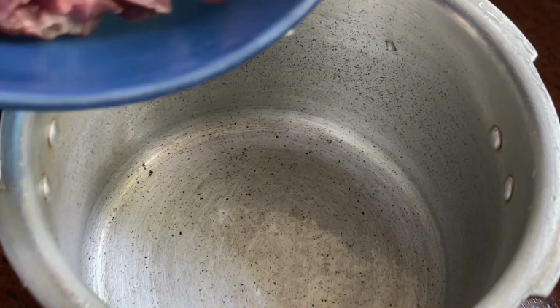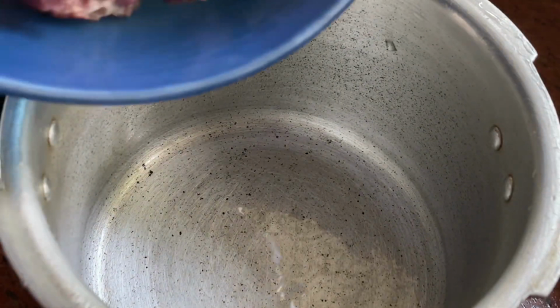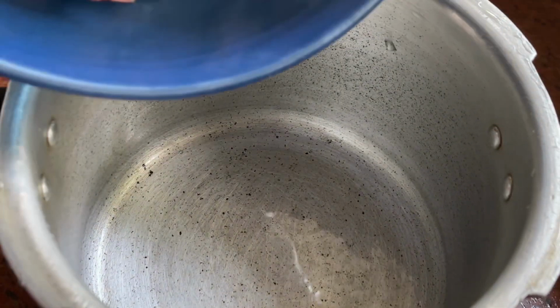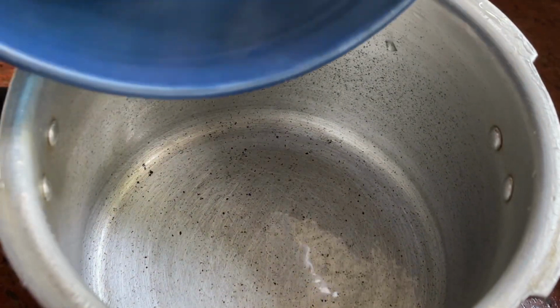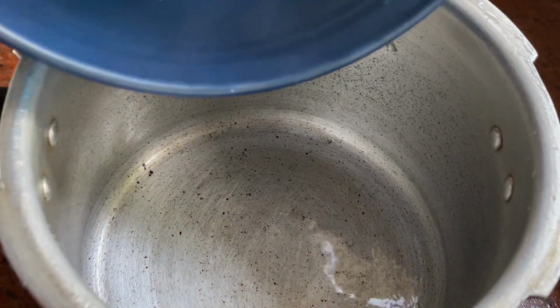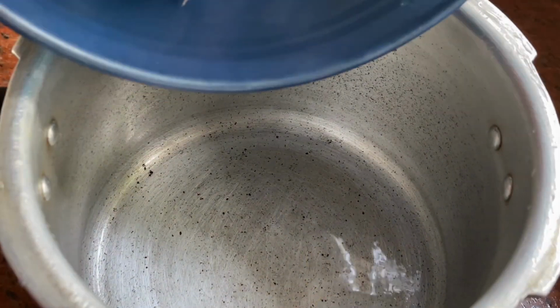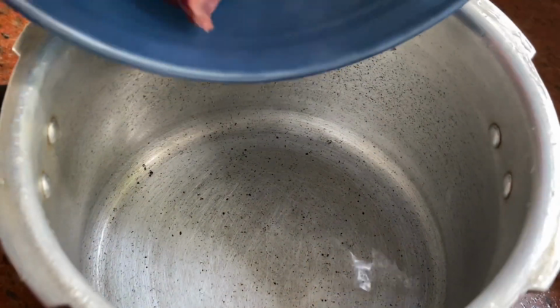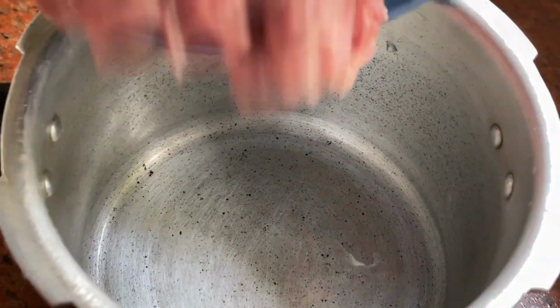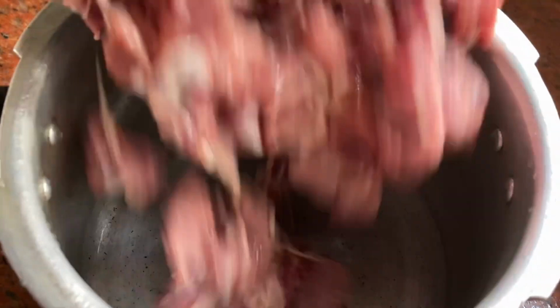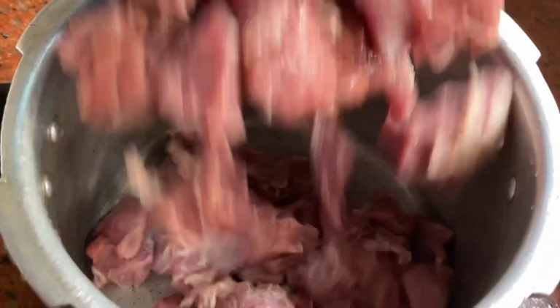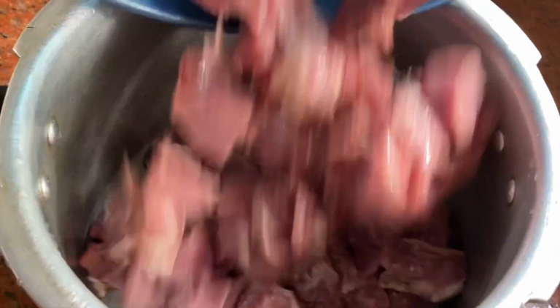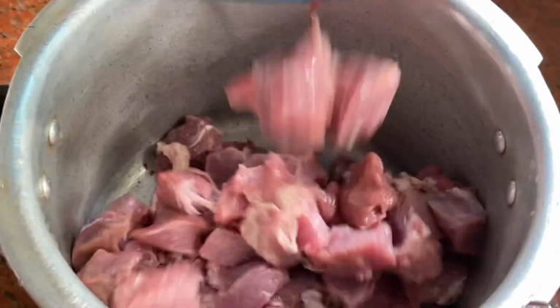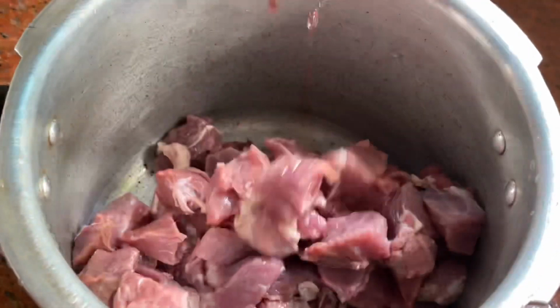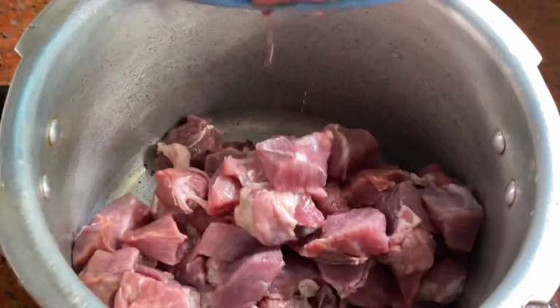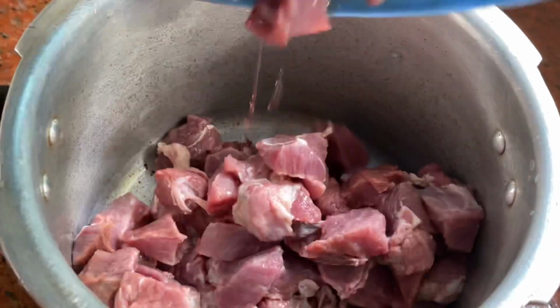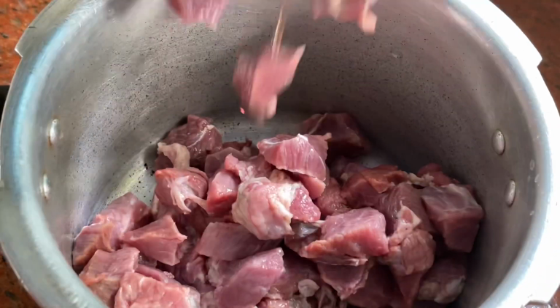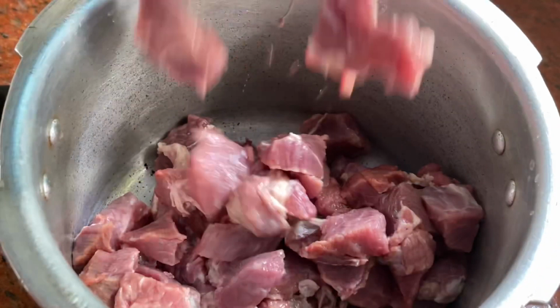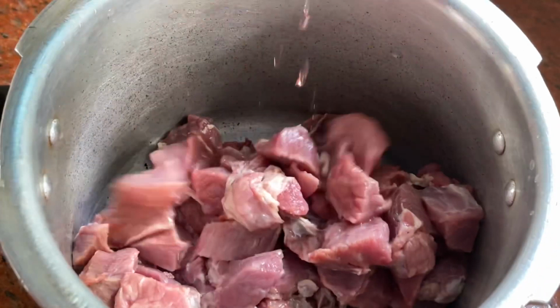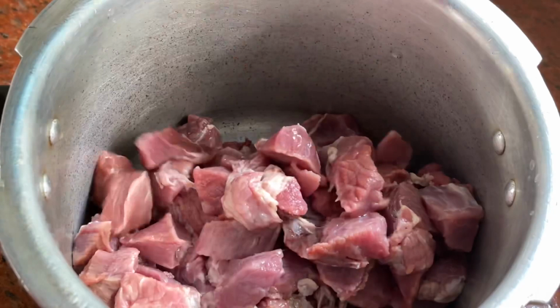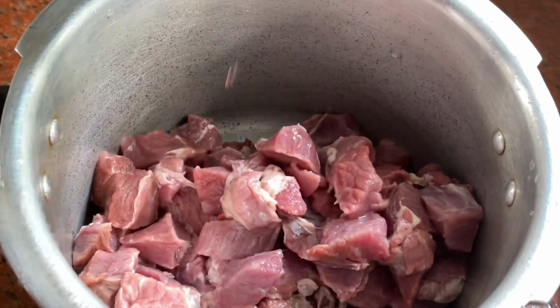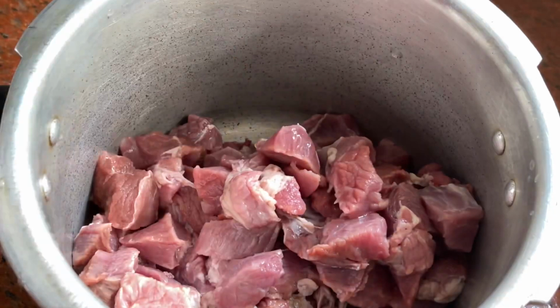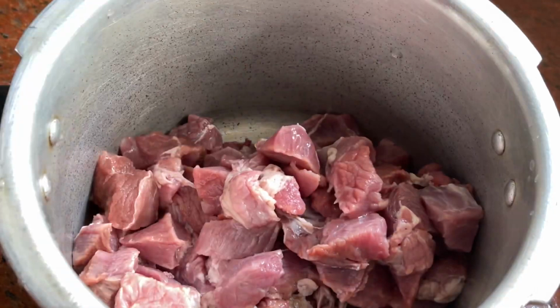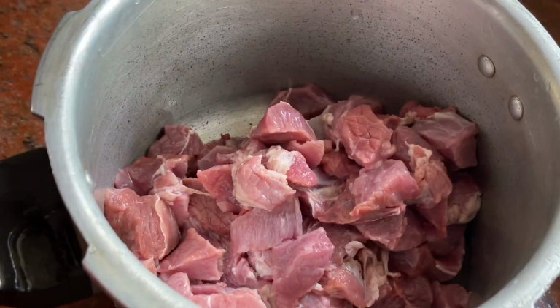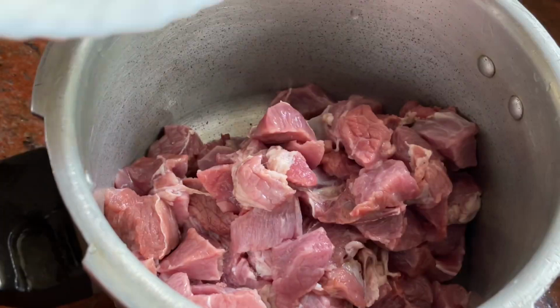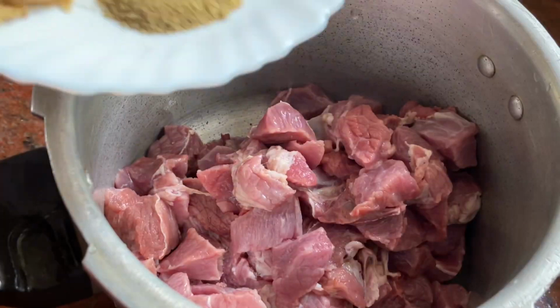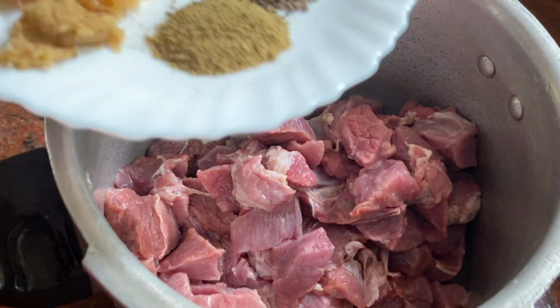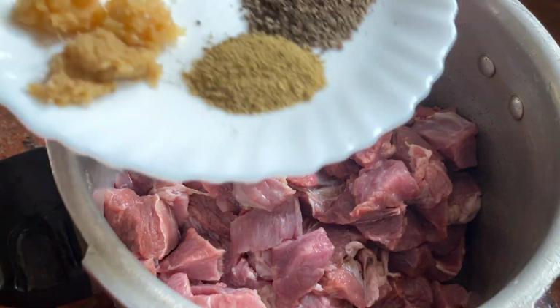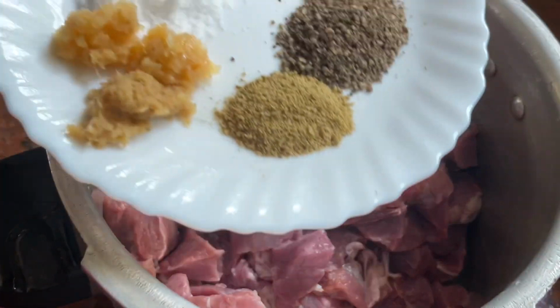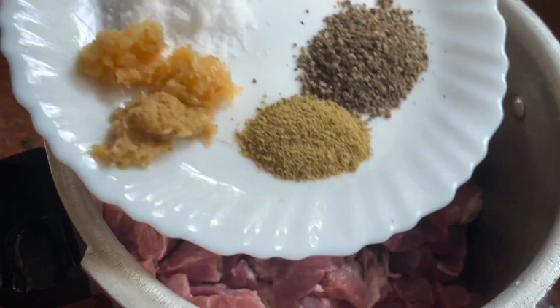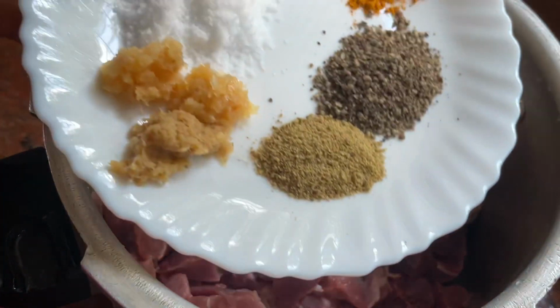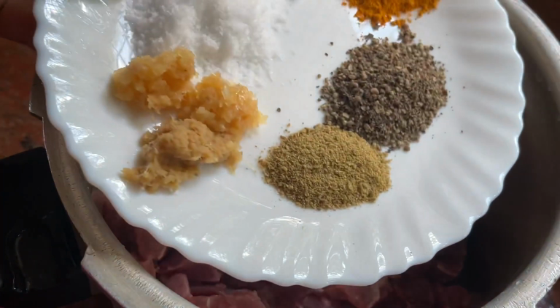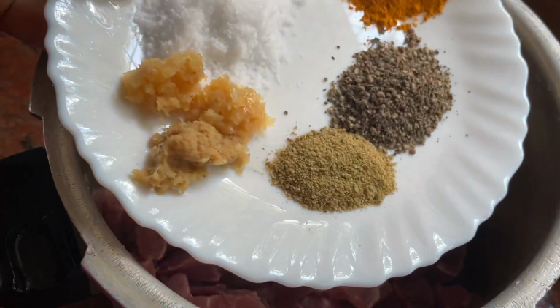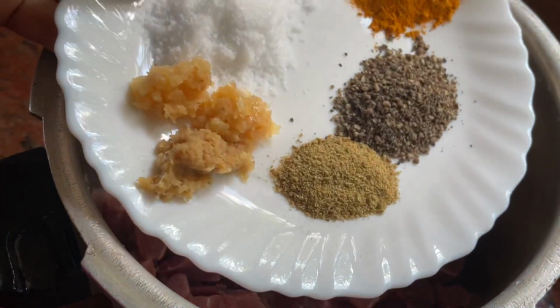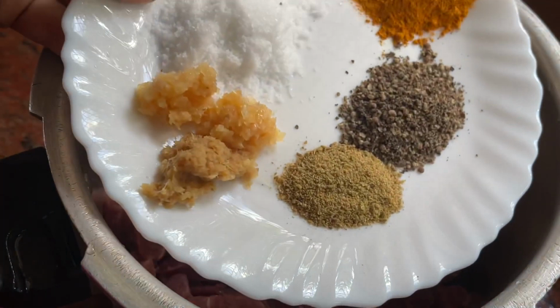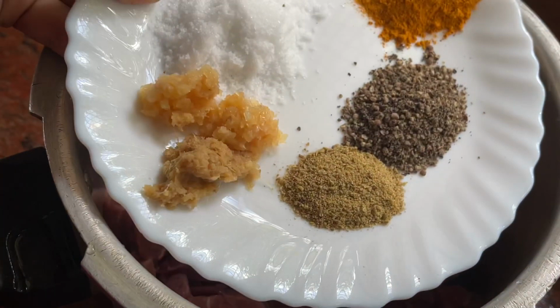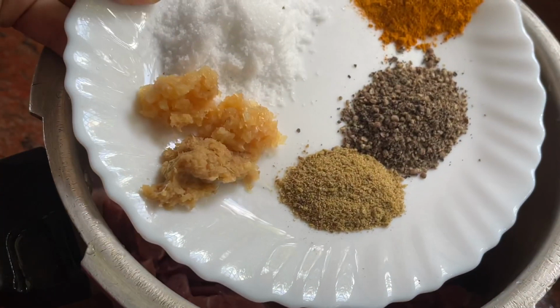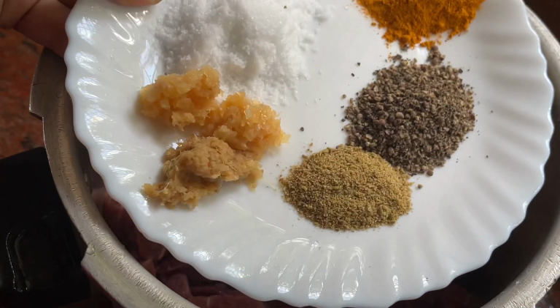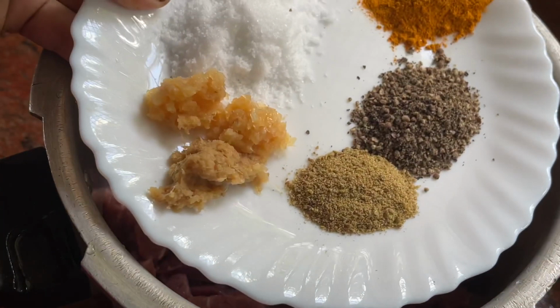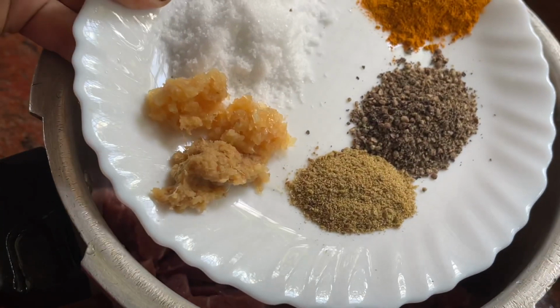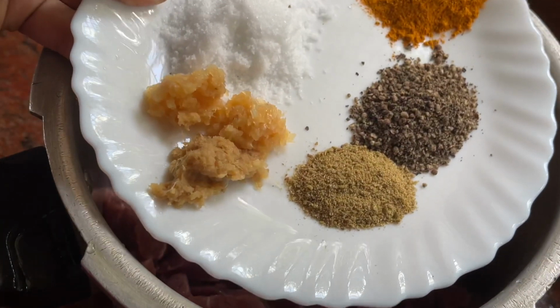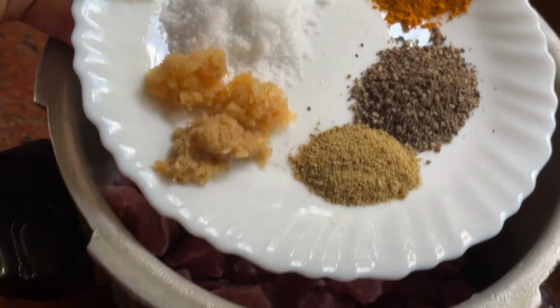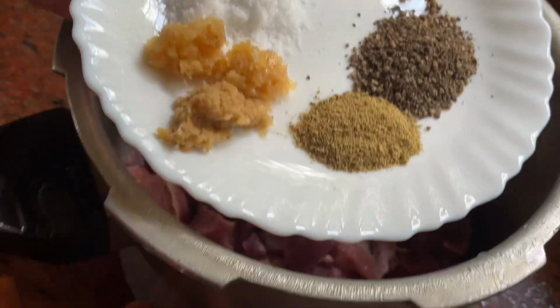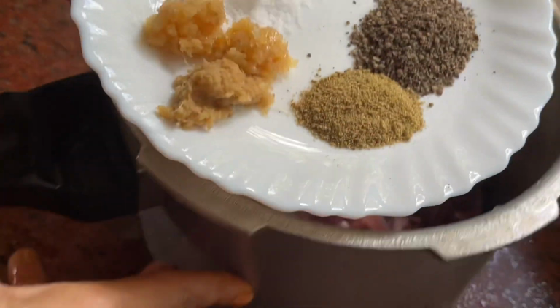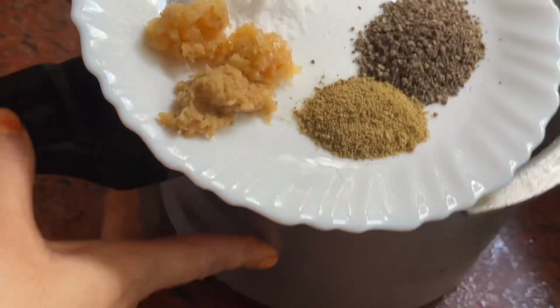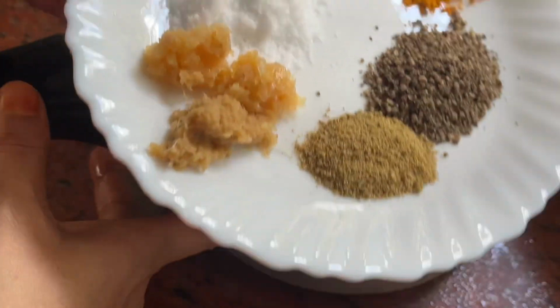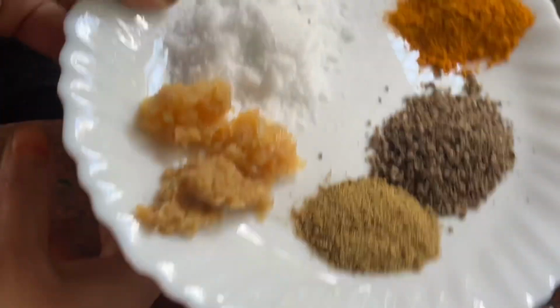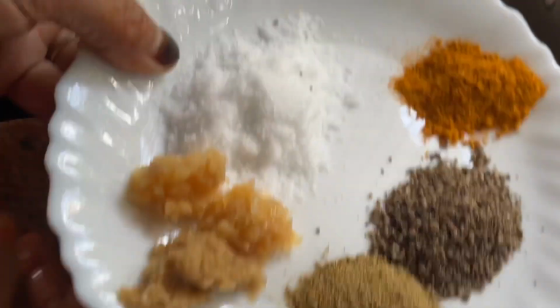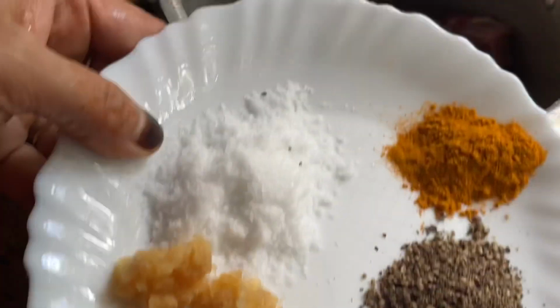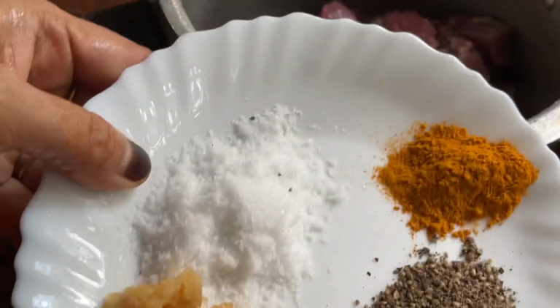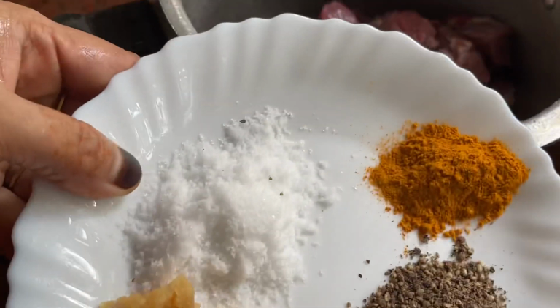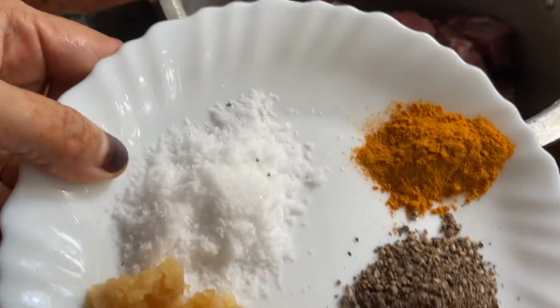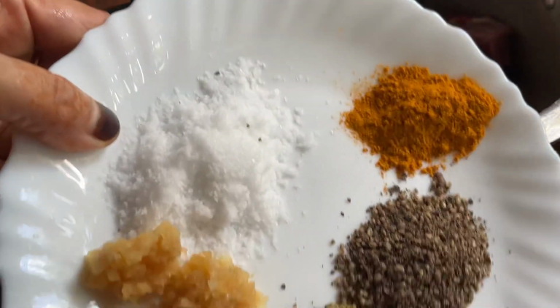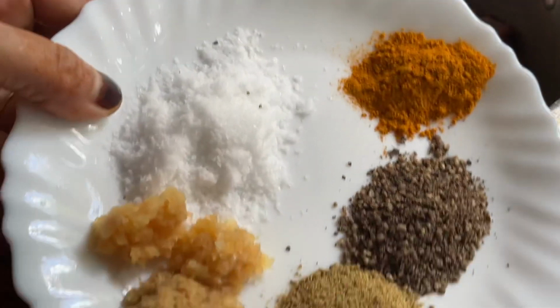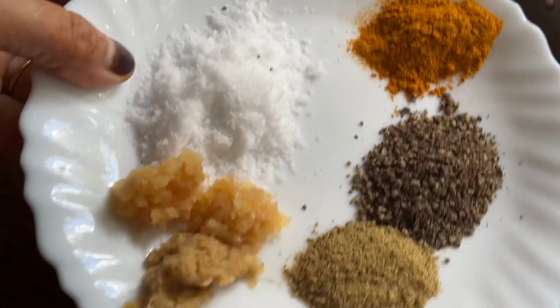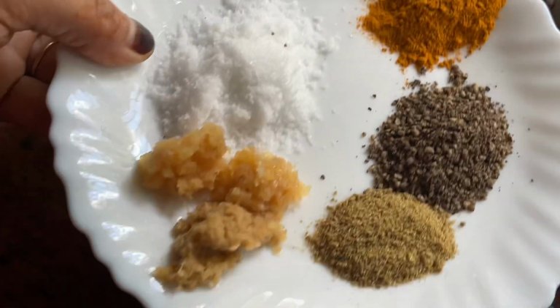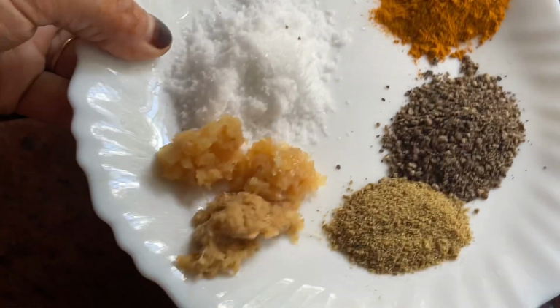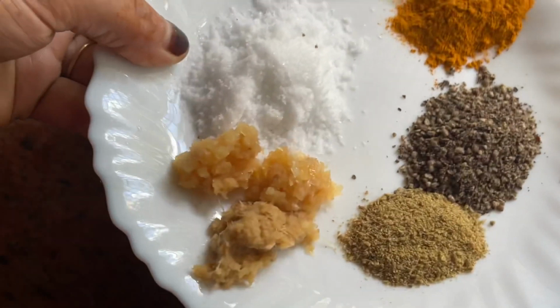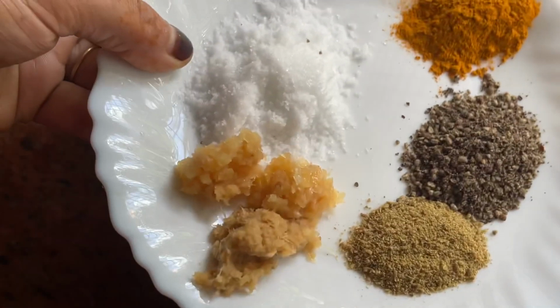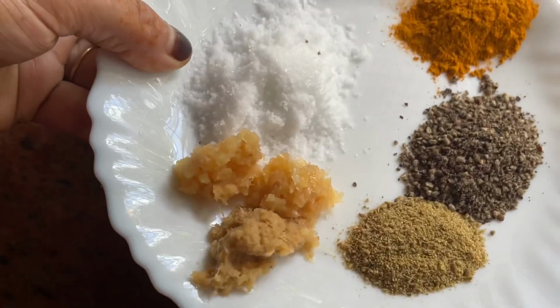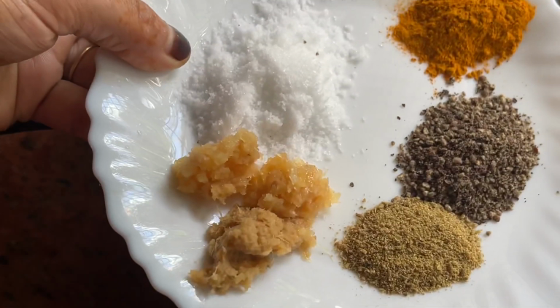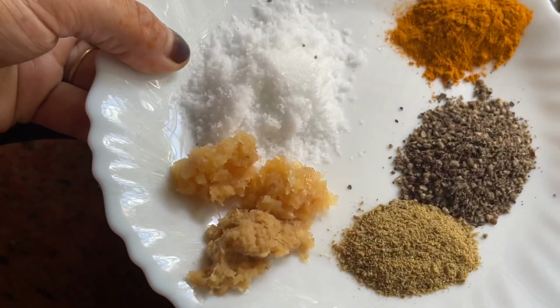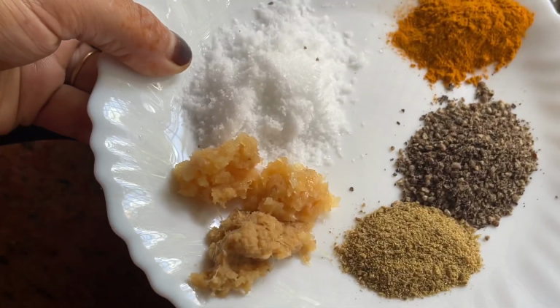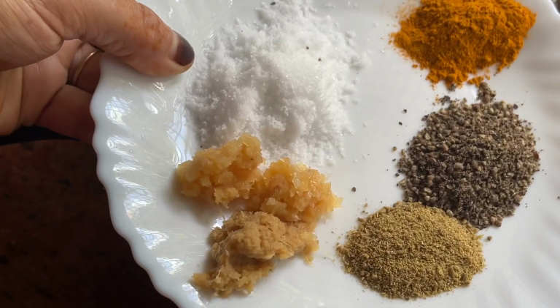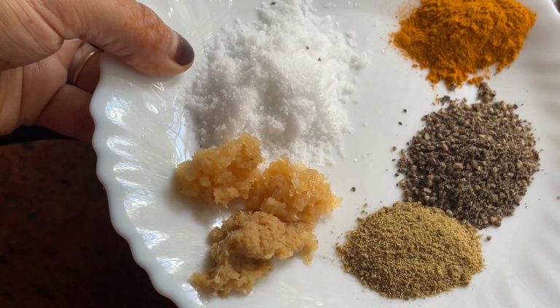There is a batch of potatoes on one side. Please take a cup of ginger garlic paste. You can add 10 tsp of ginger garlic paste.